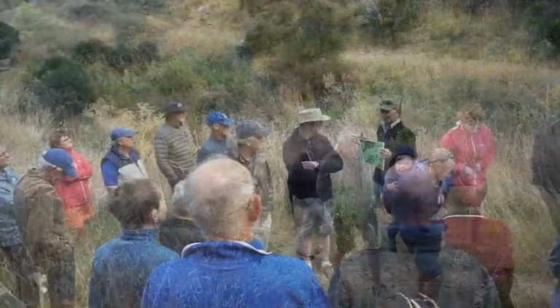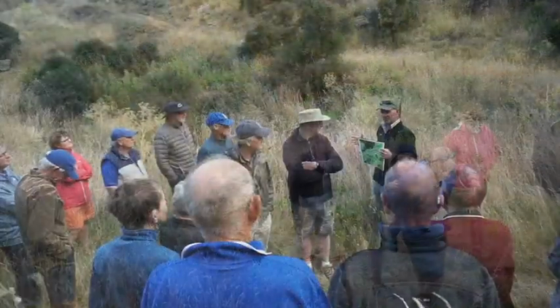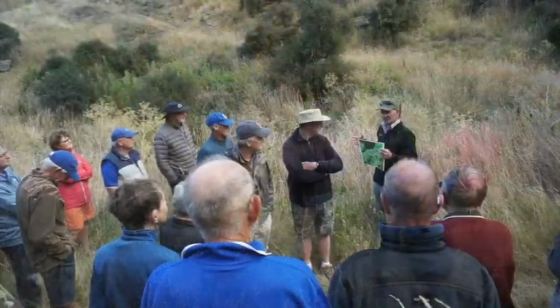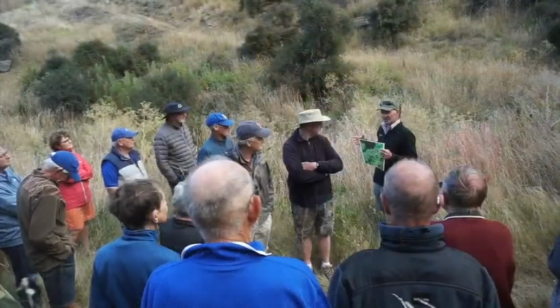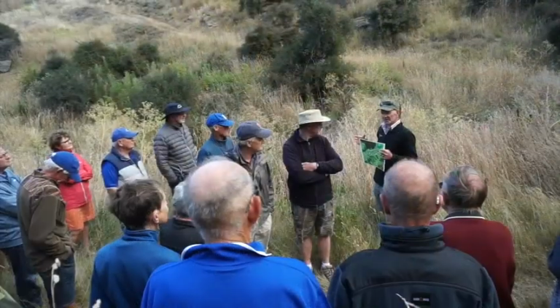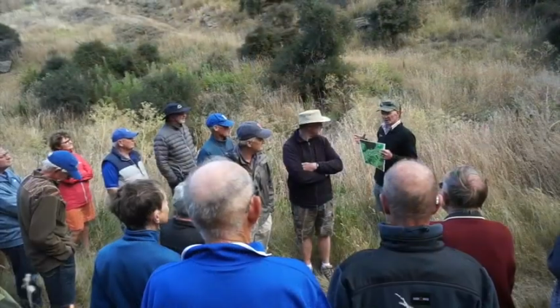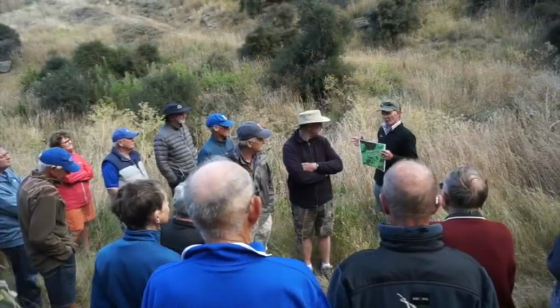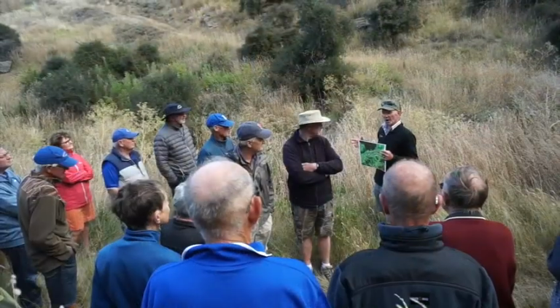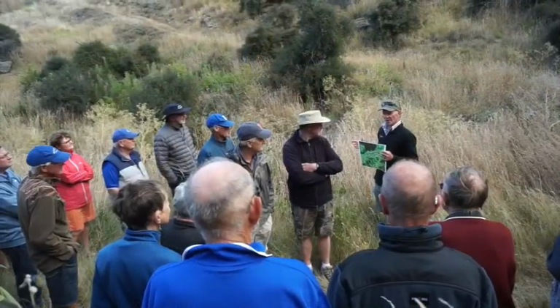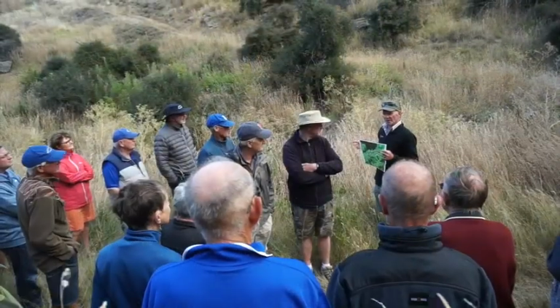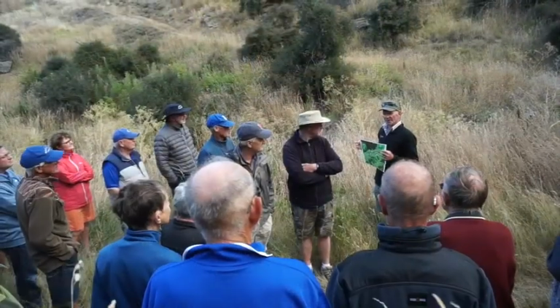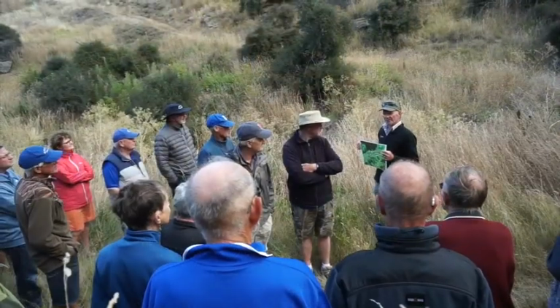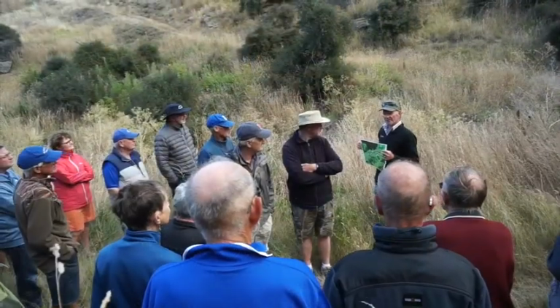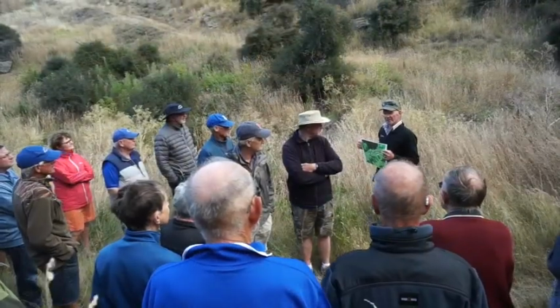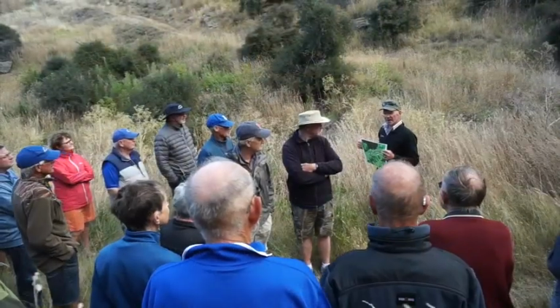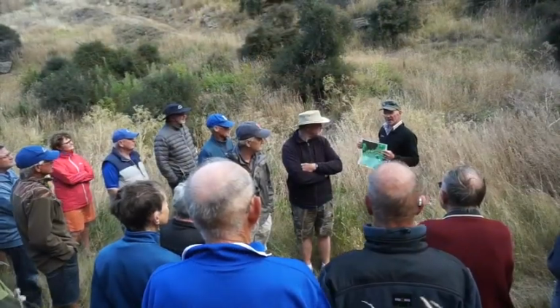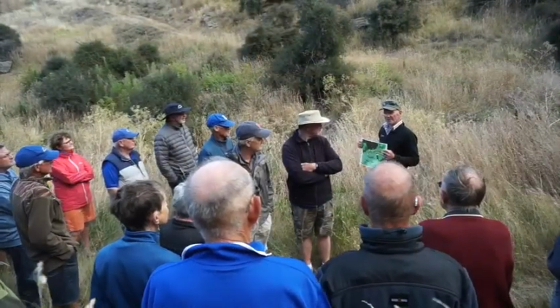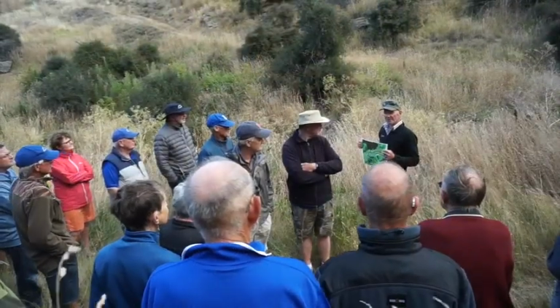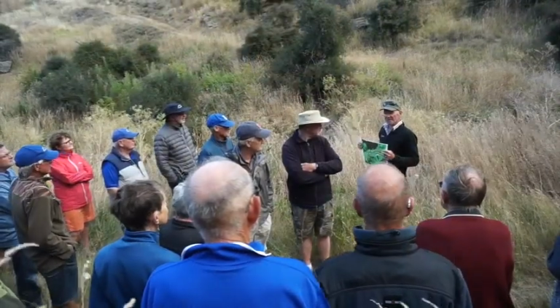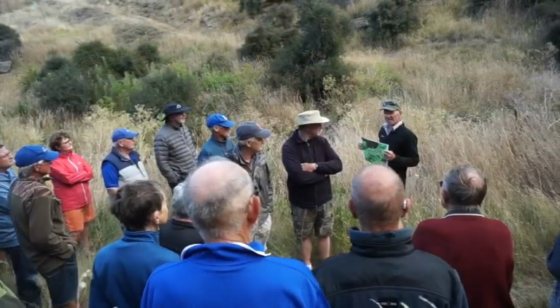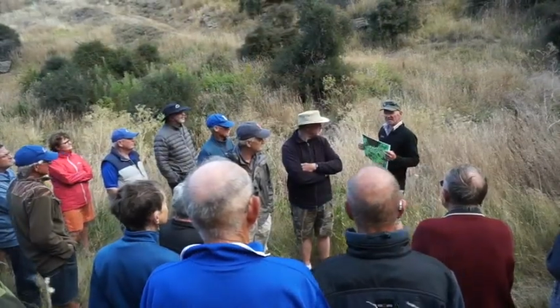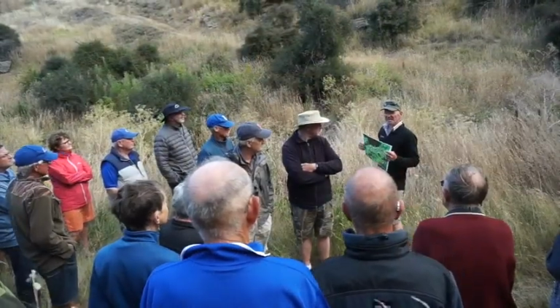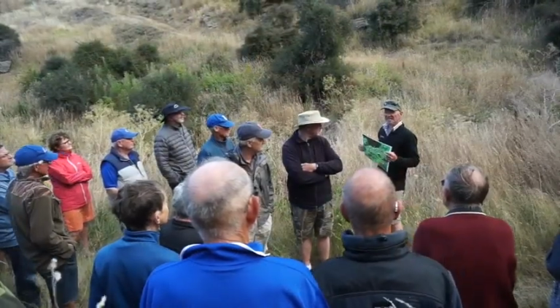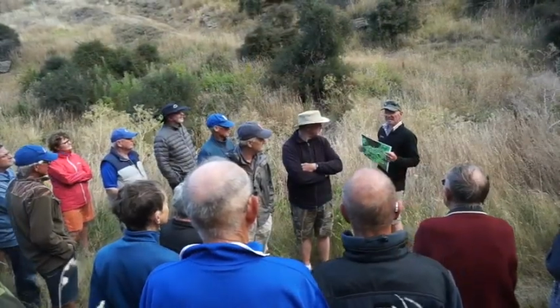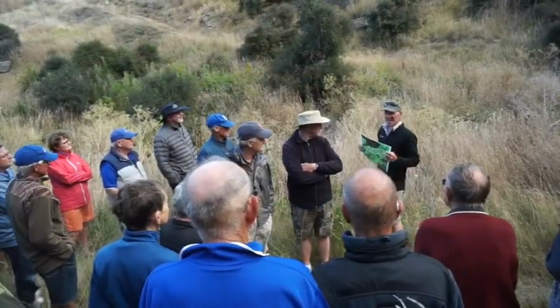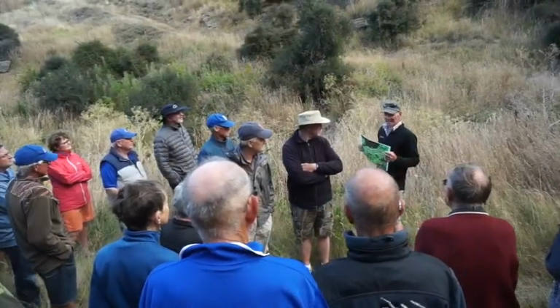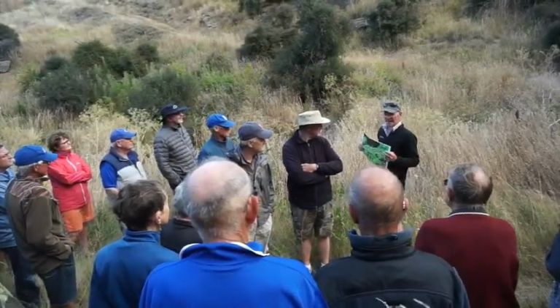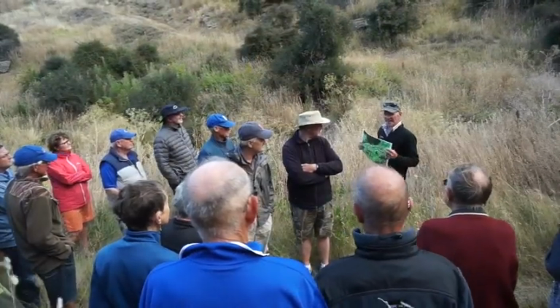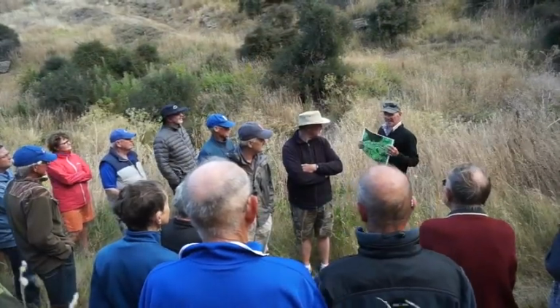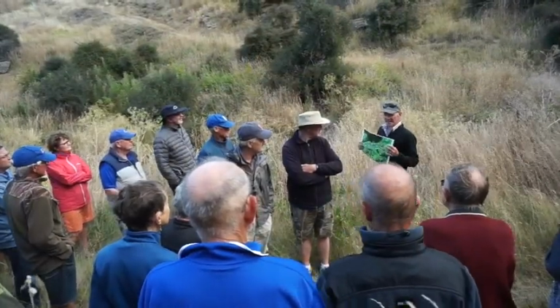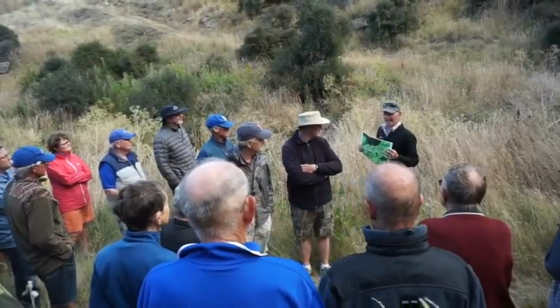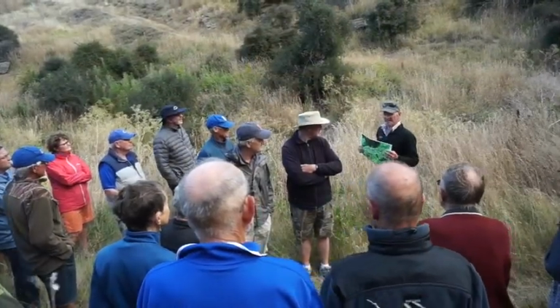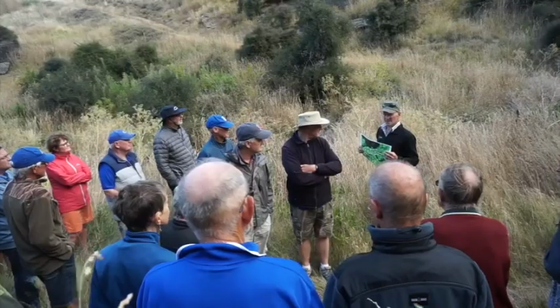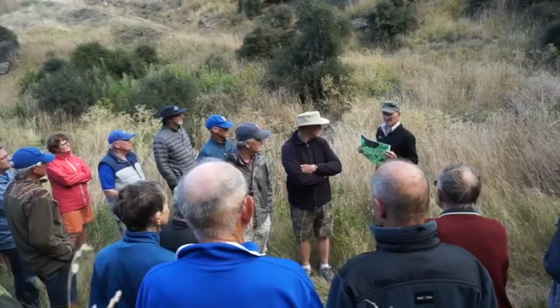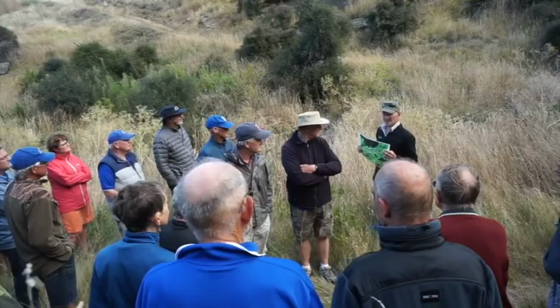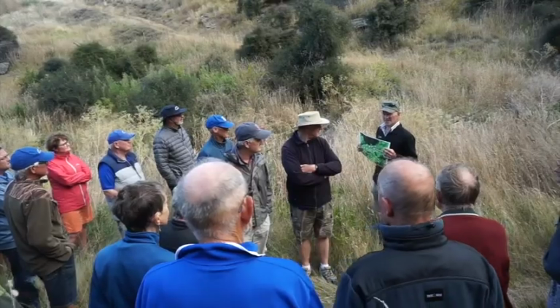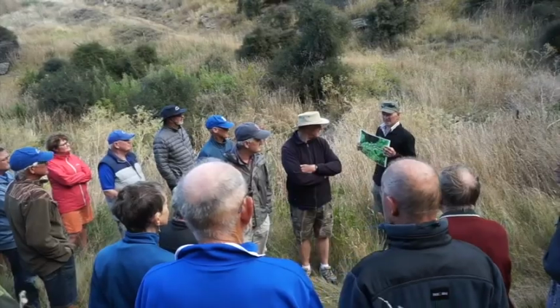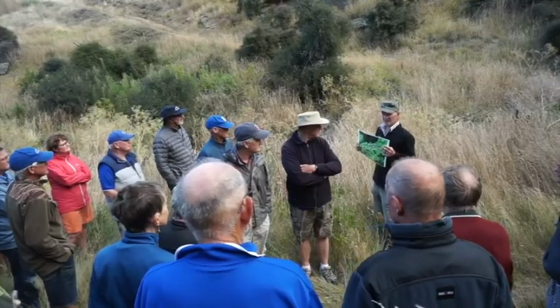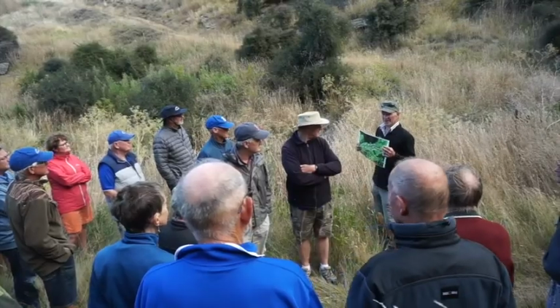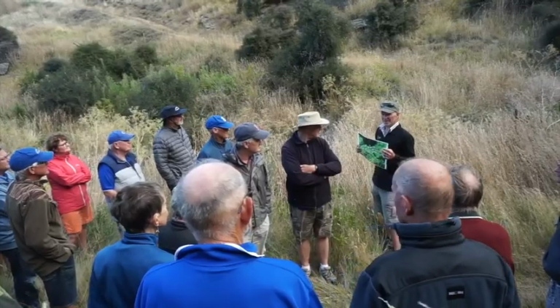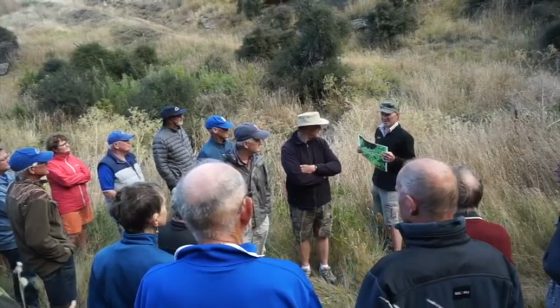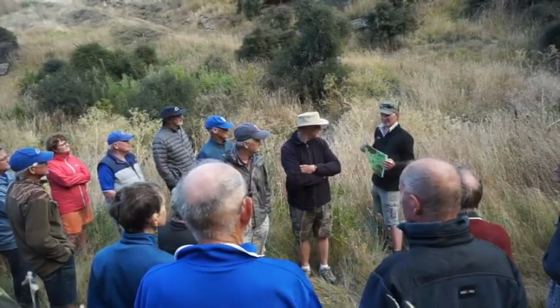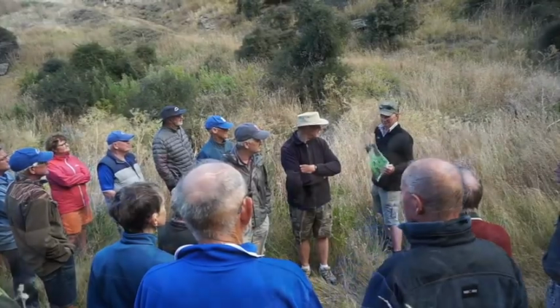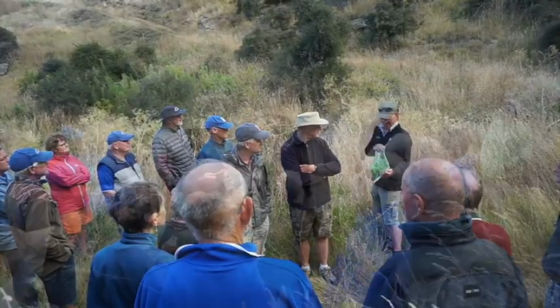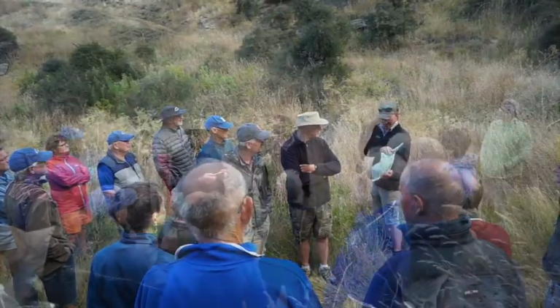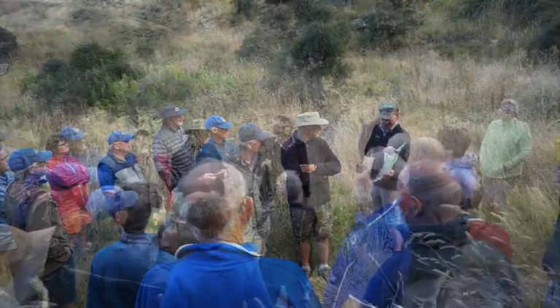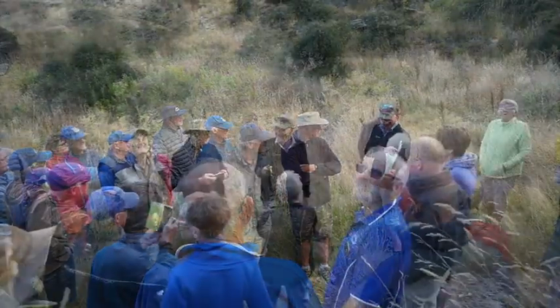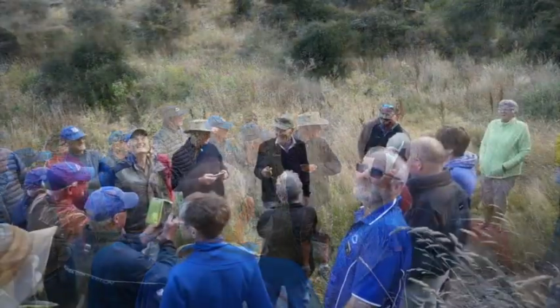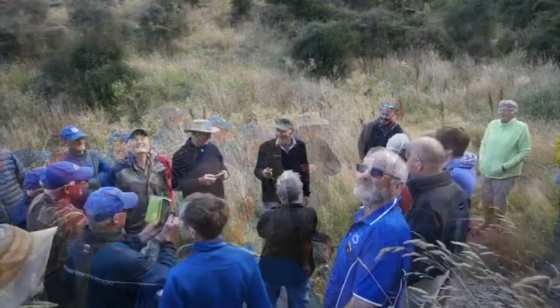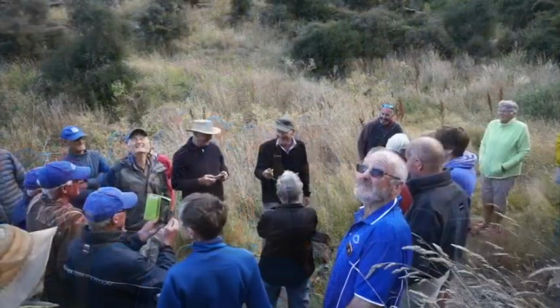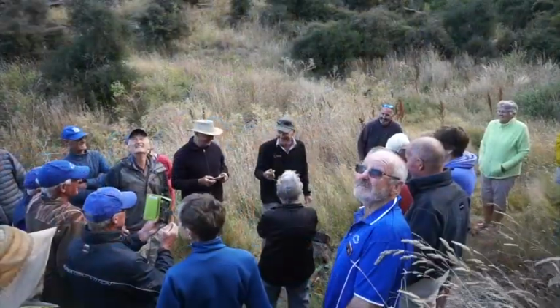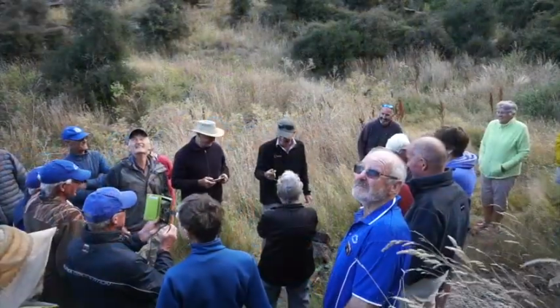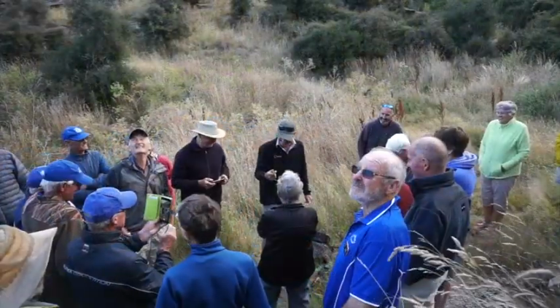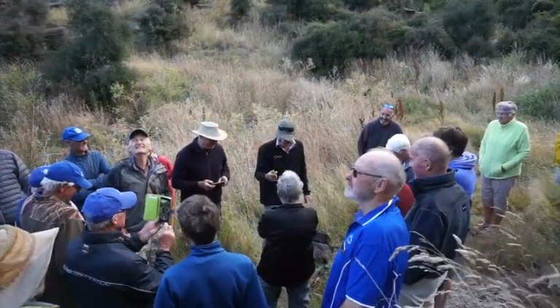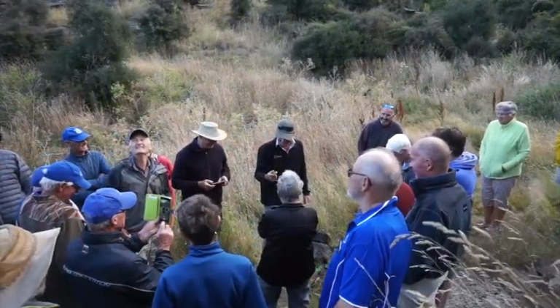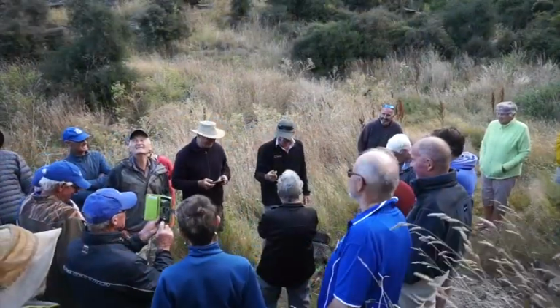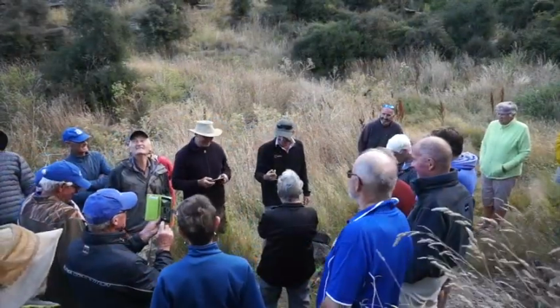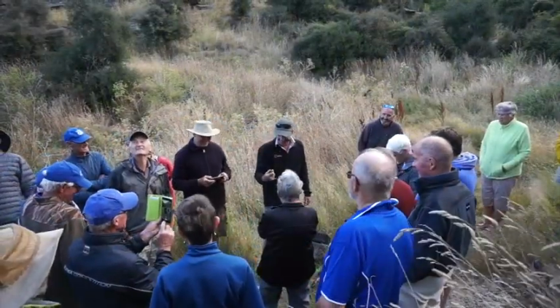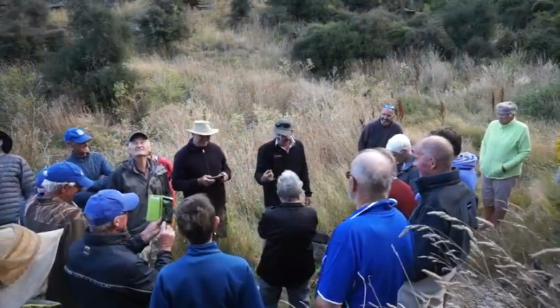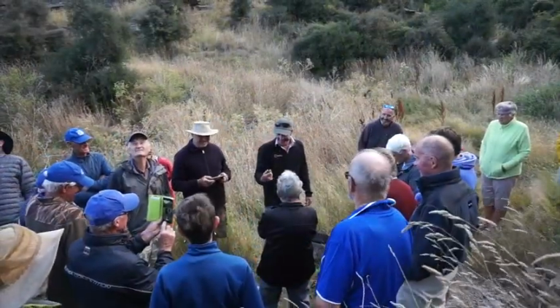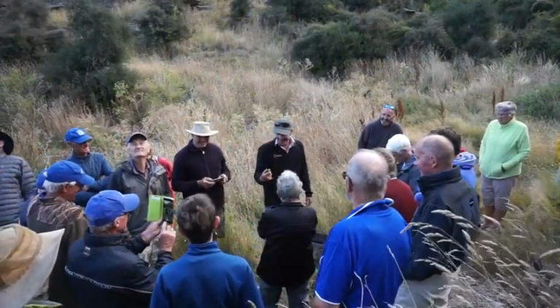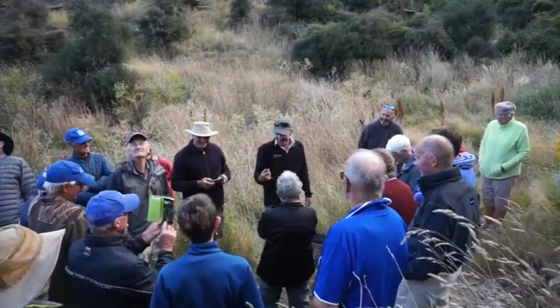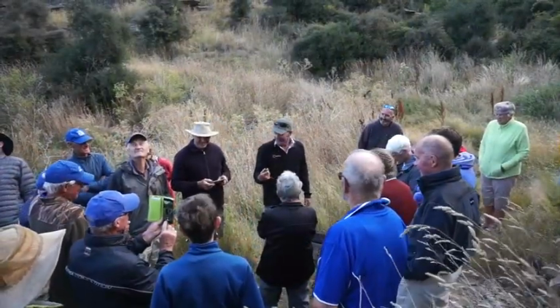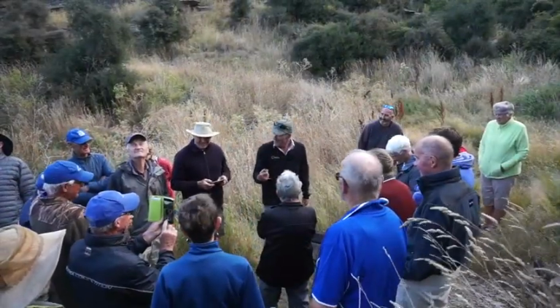We've seen quite a lot of them and we've seen at least eight babies as well, so they're breeding.